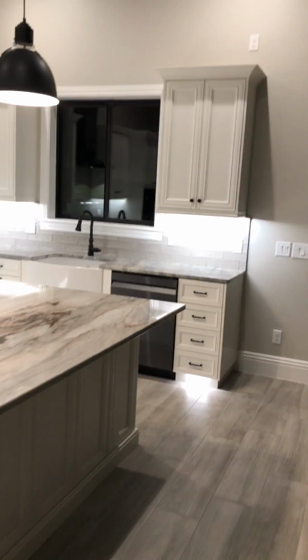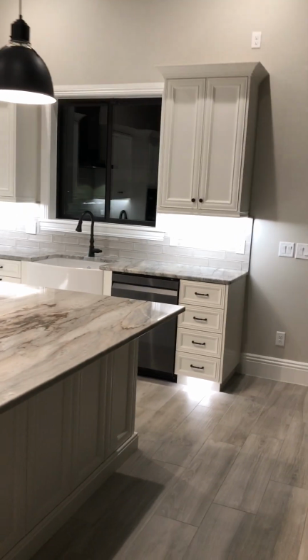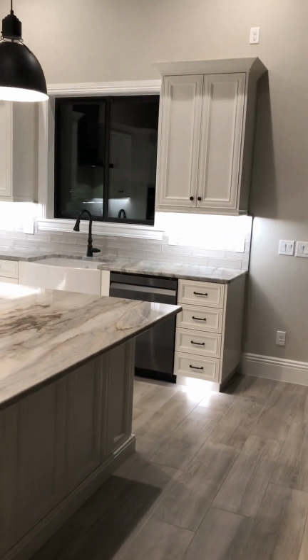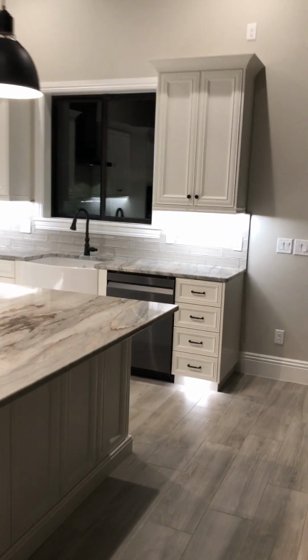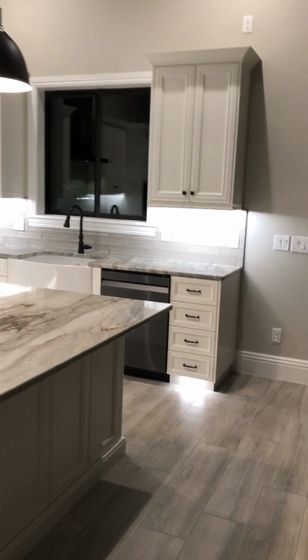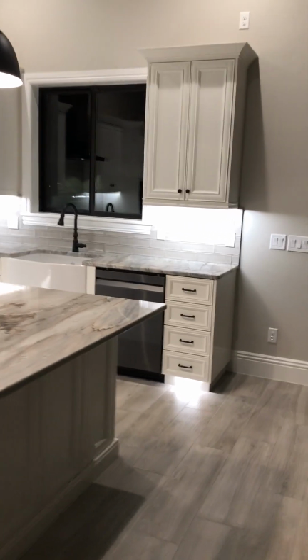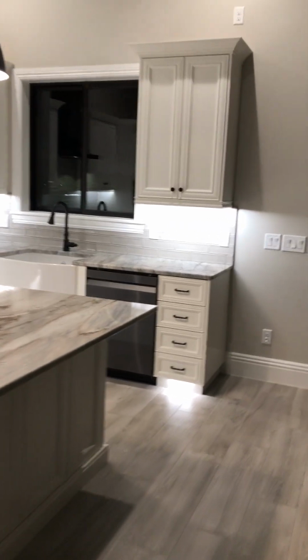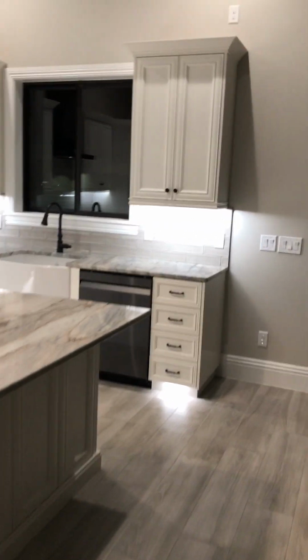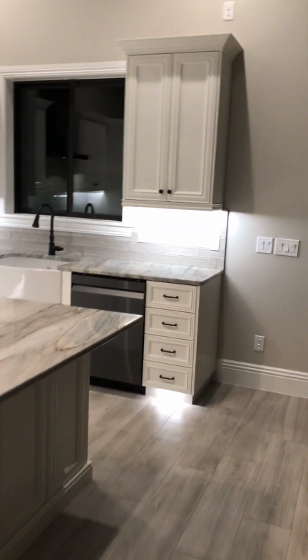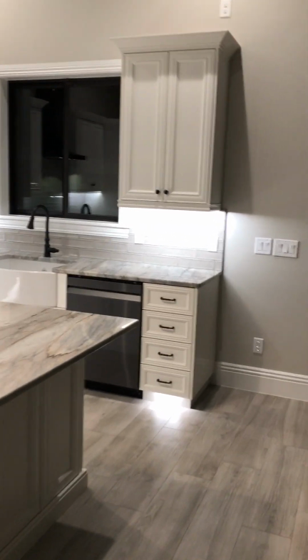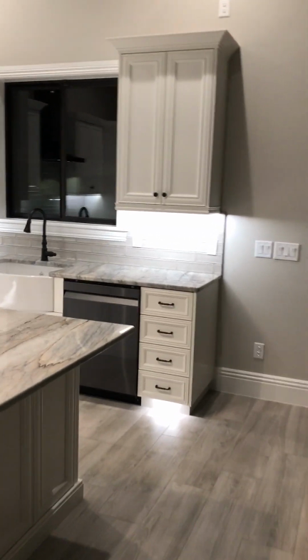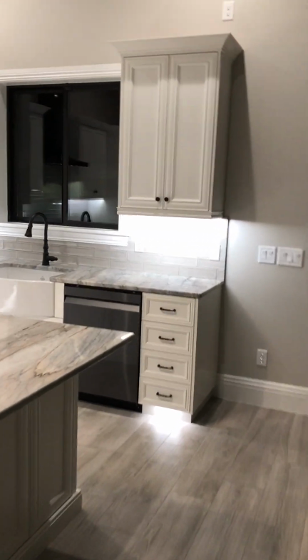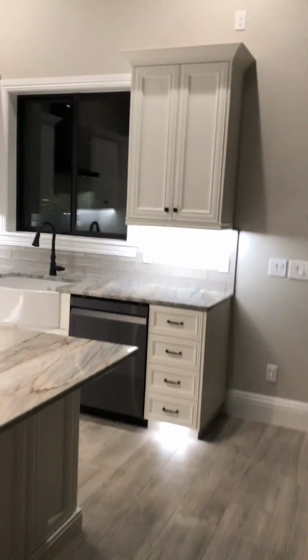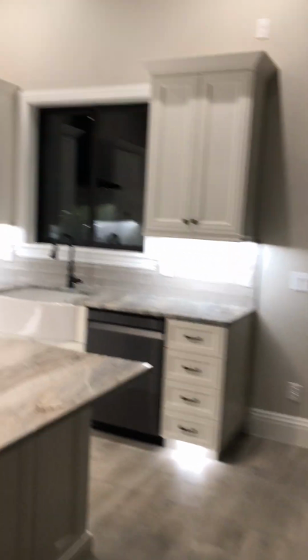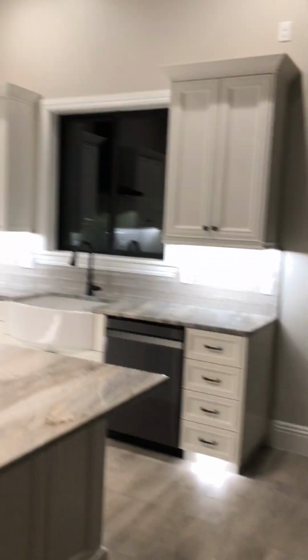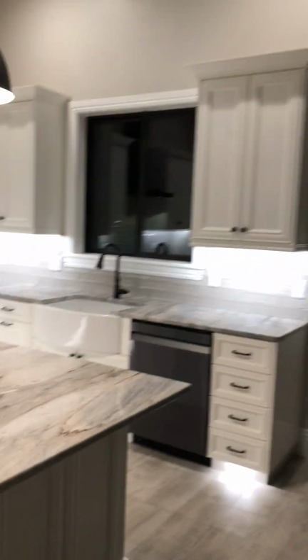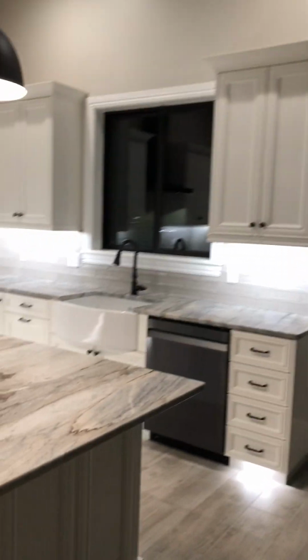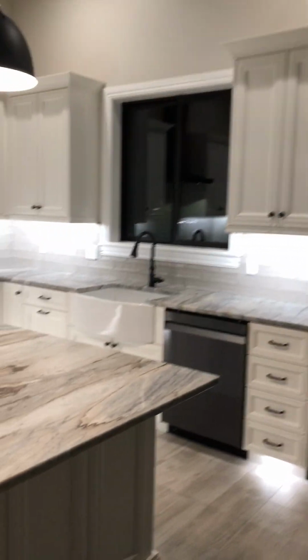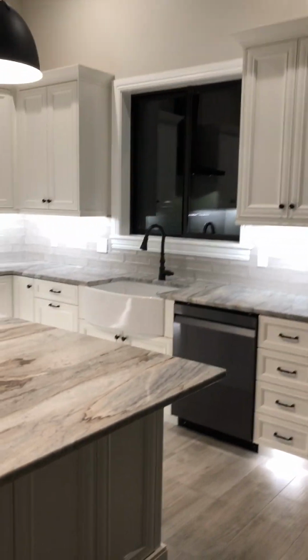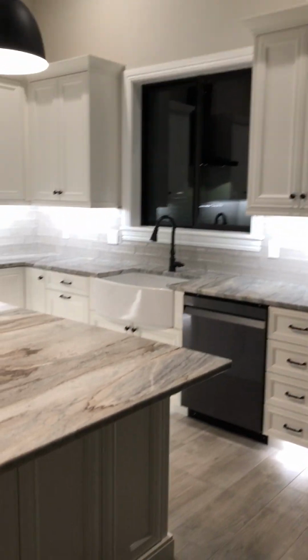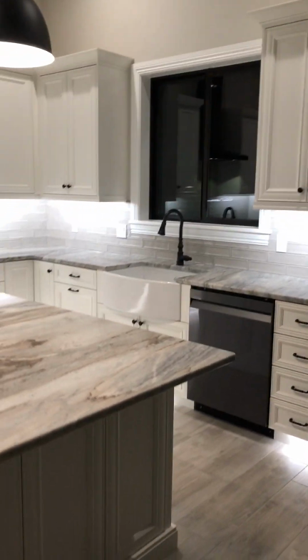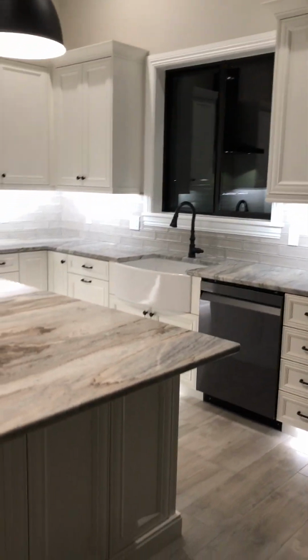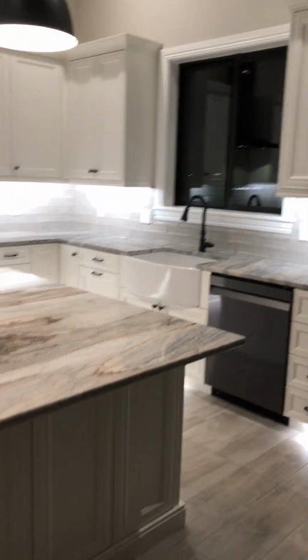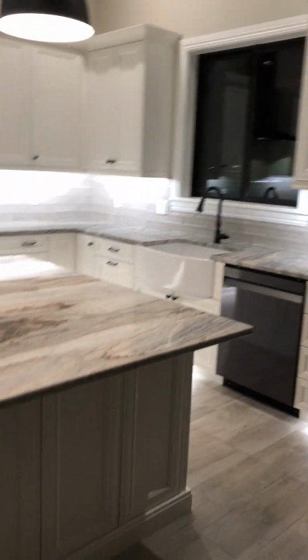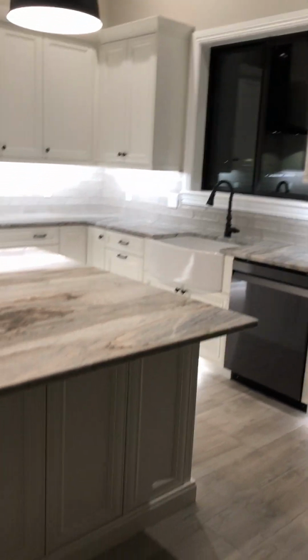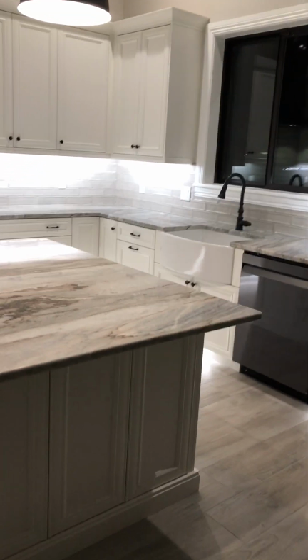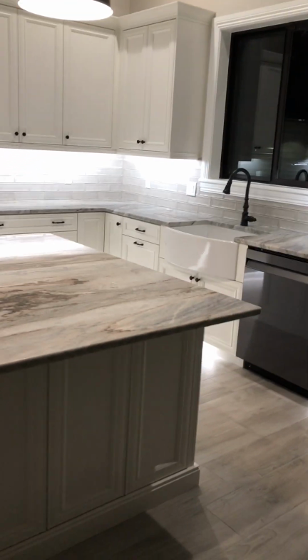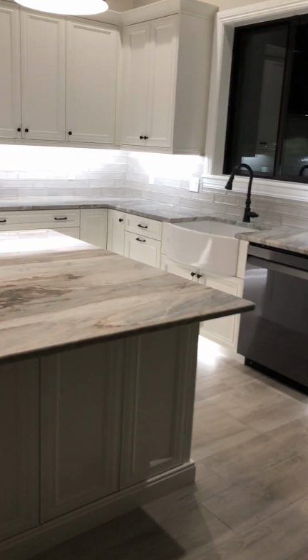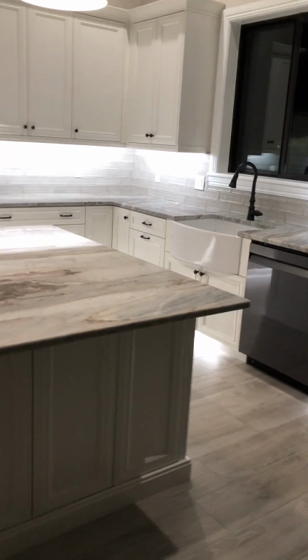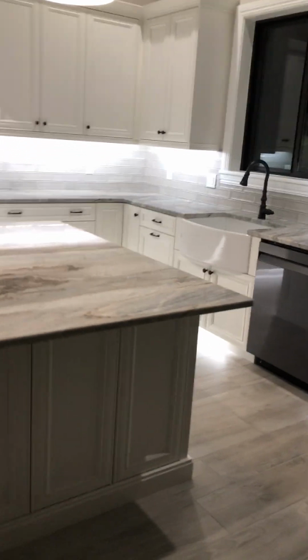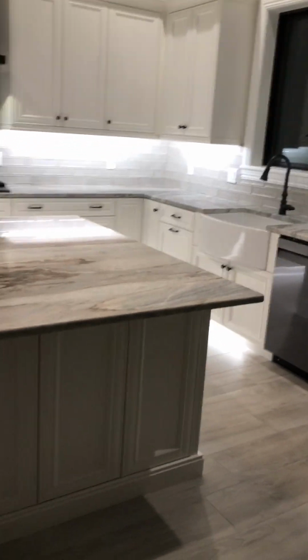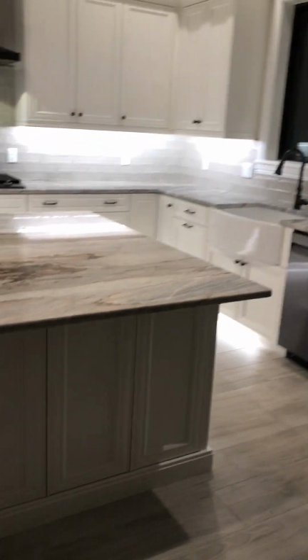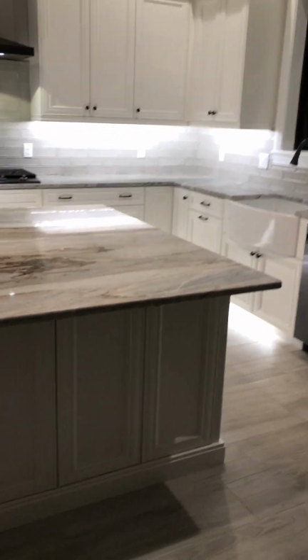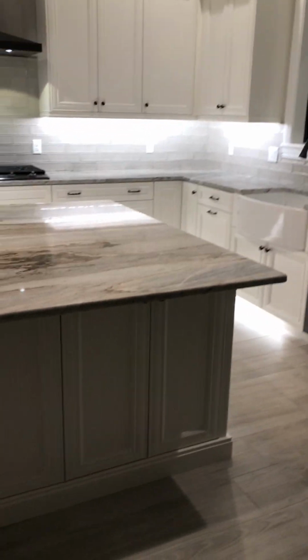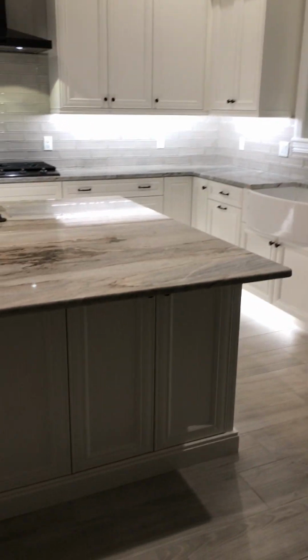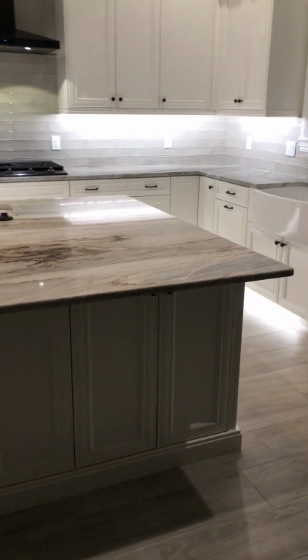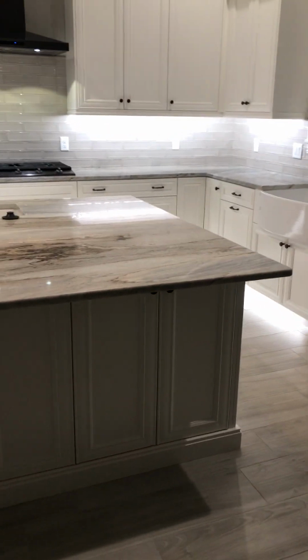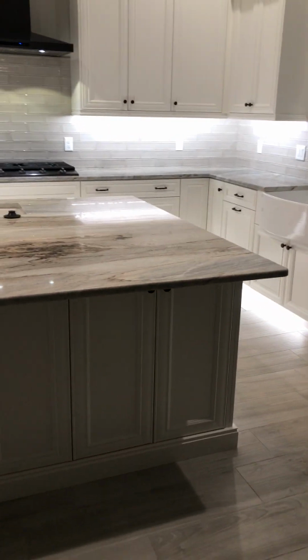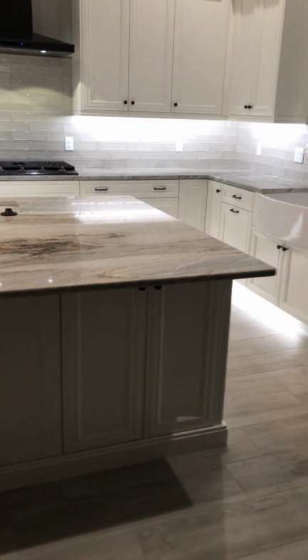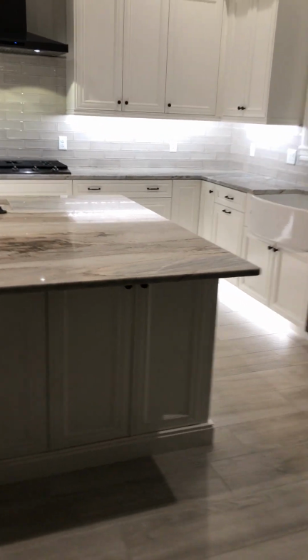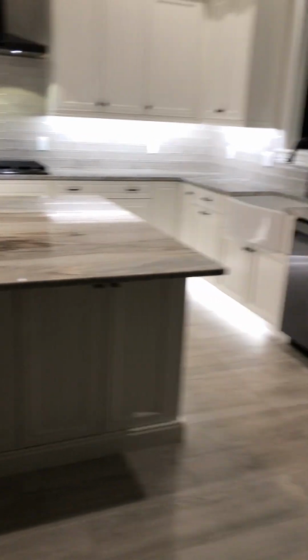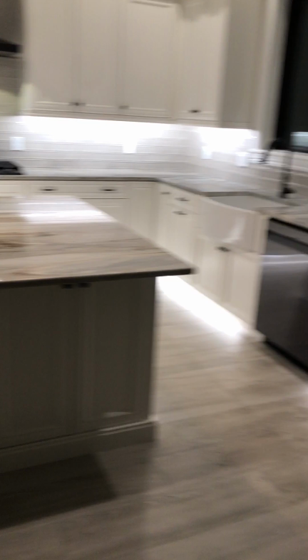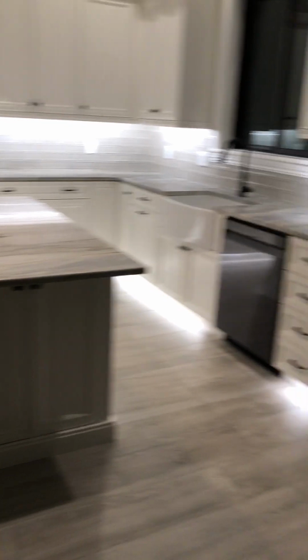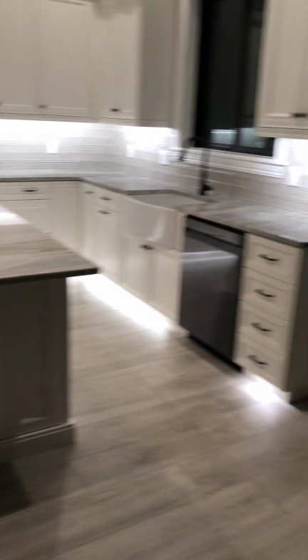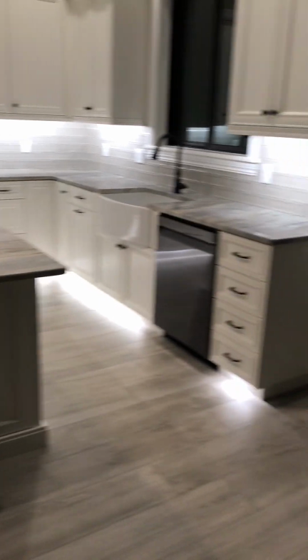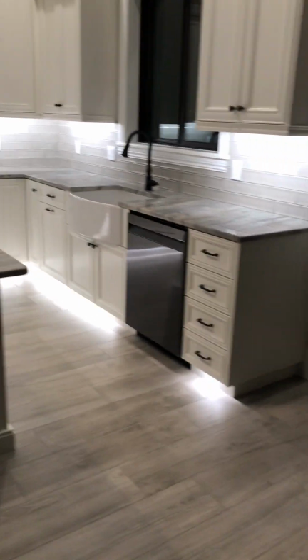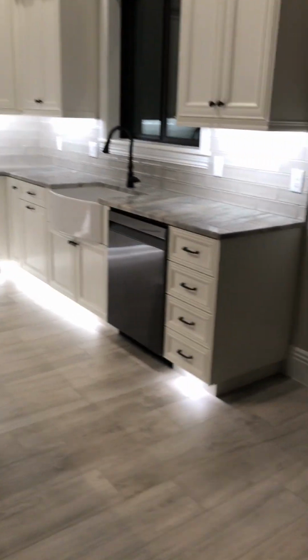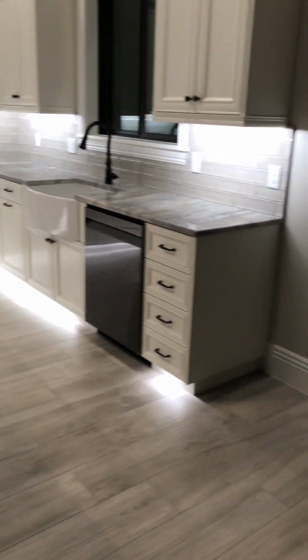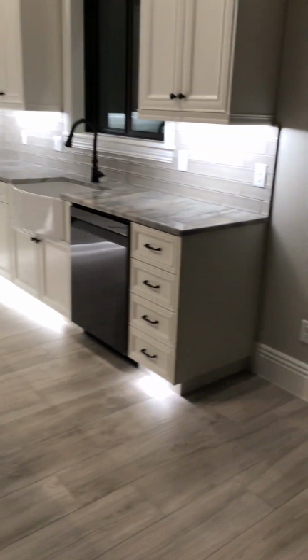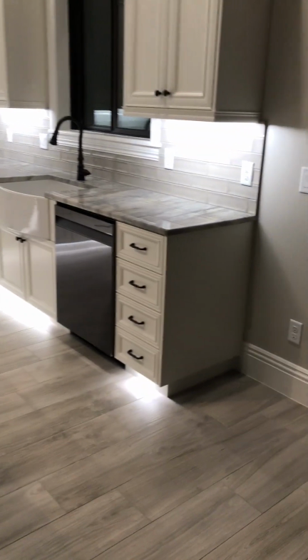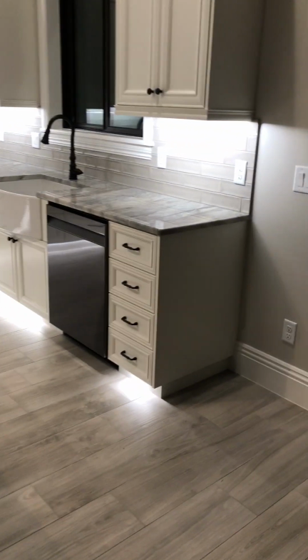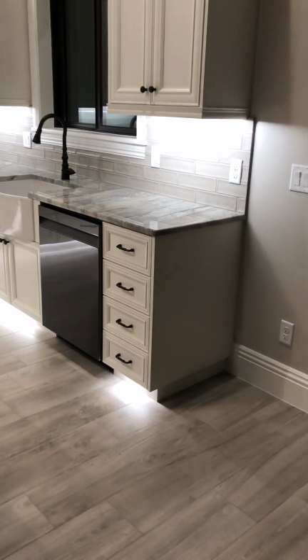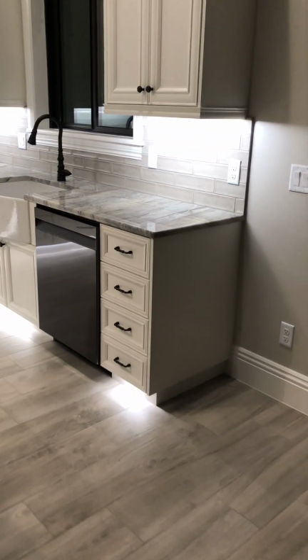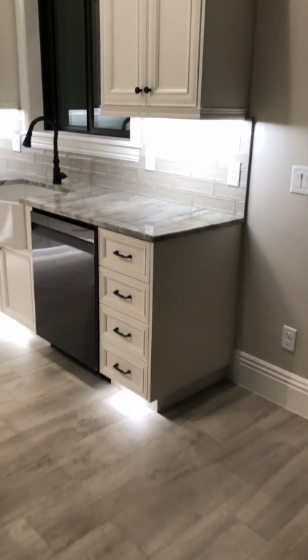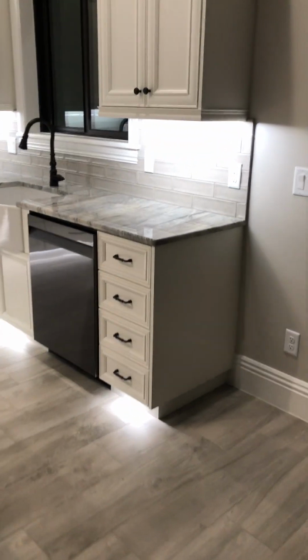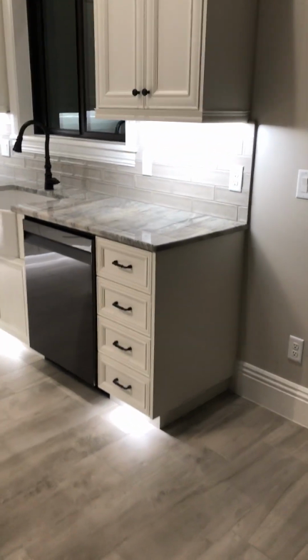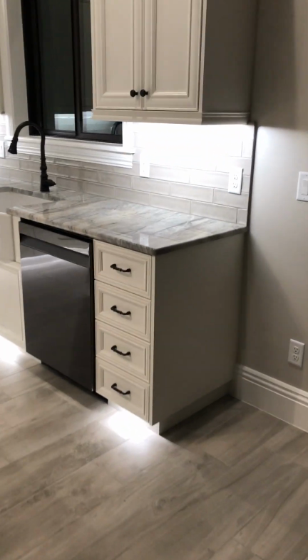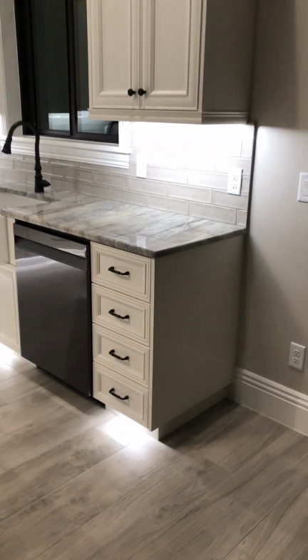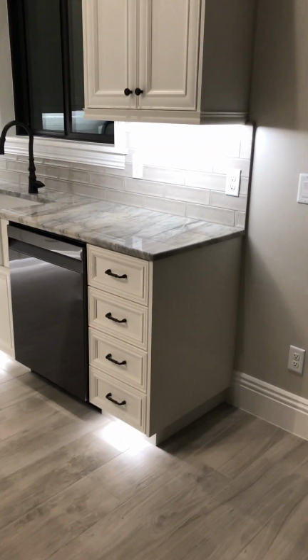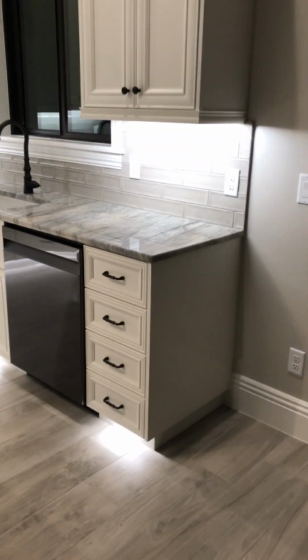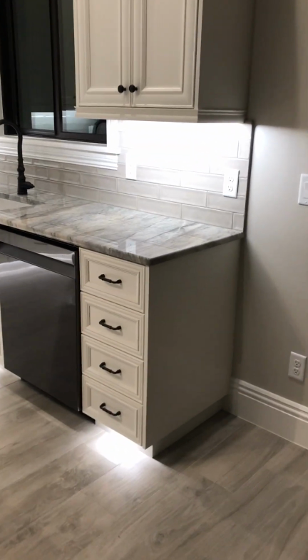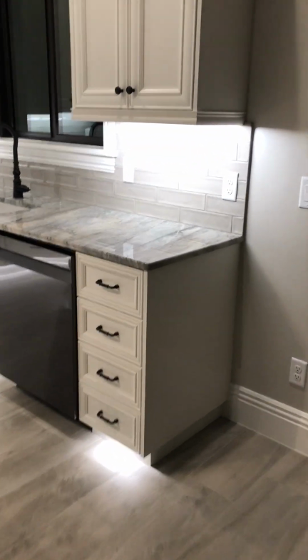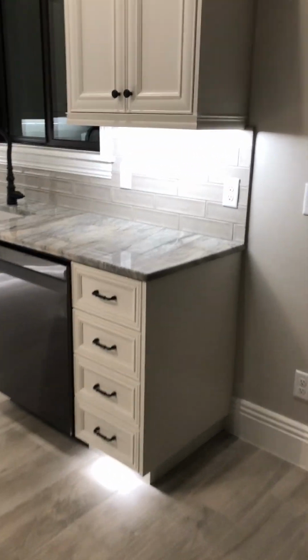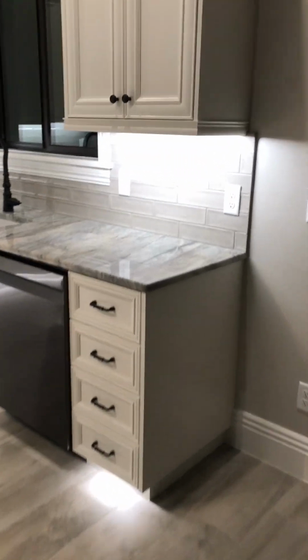We shot this while it's still dark outside, so you really get the dramatic effect of all the light that's in here. As you can see, we've added lots of different accent lighting.